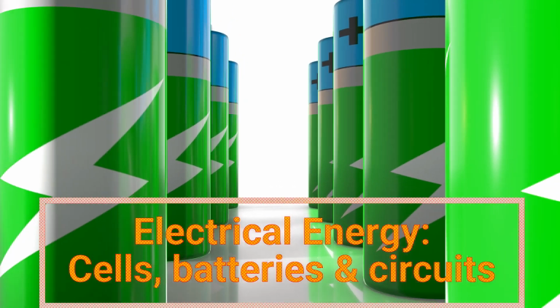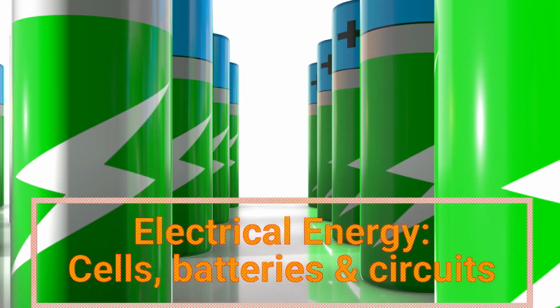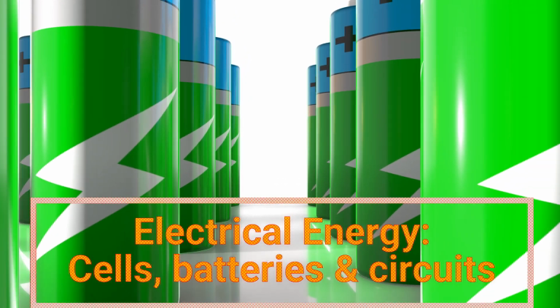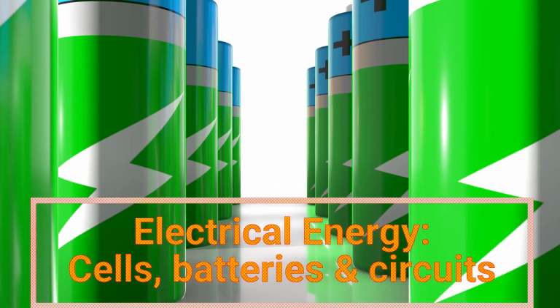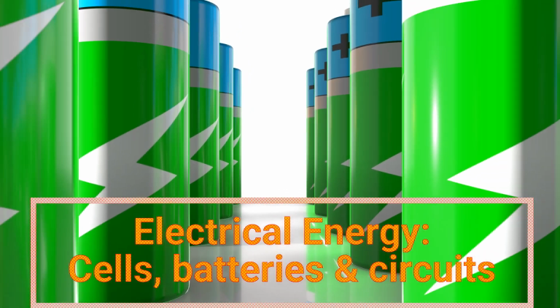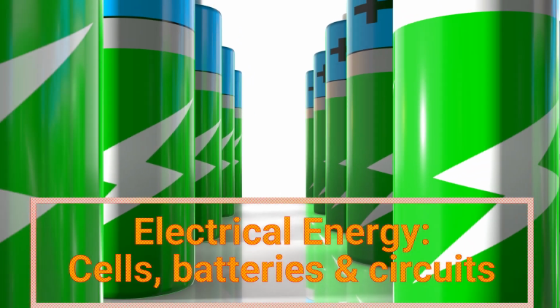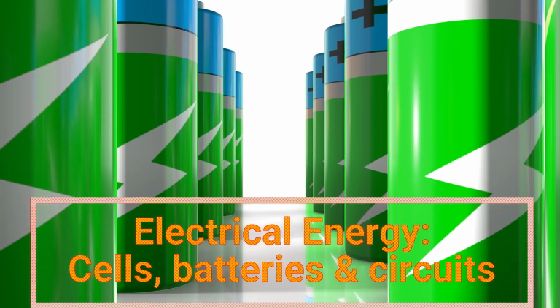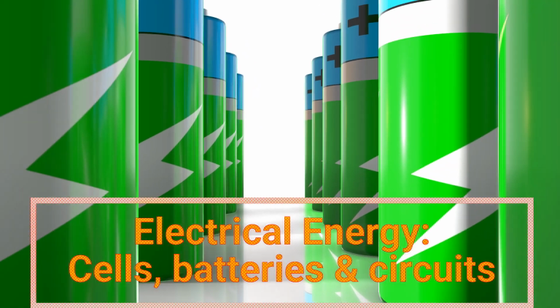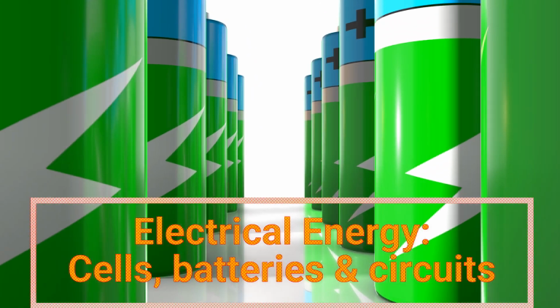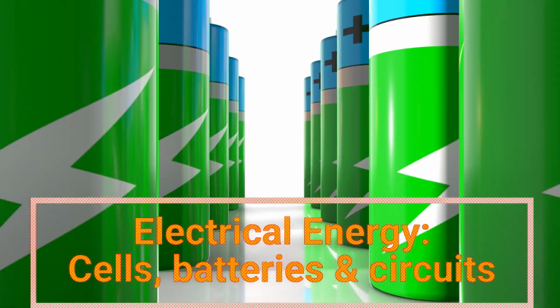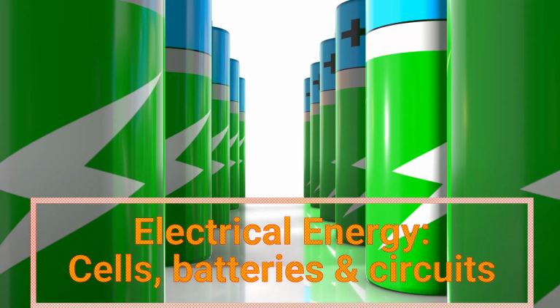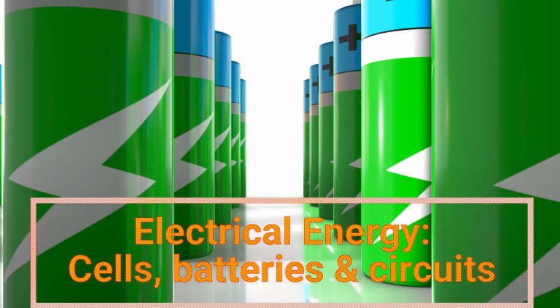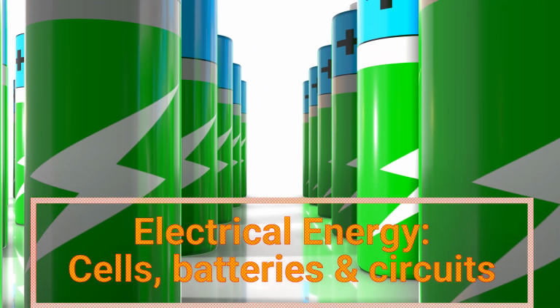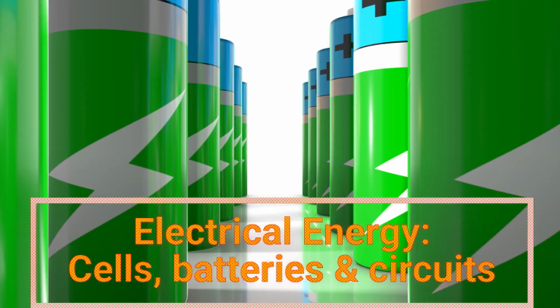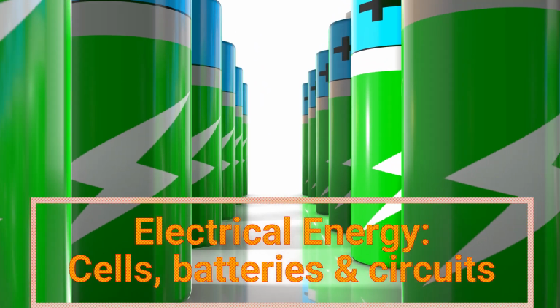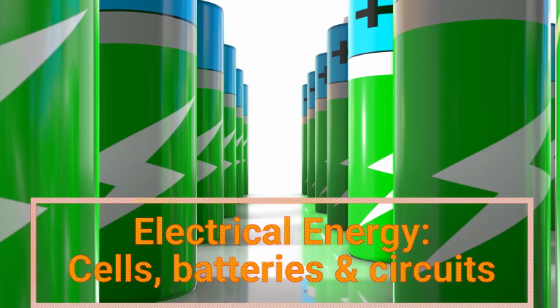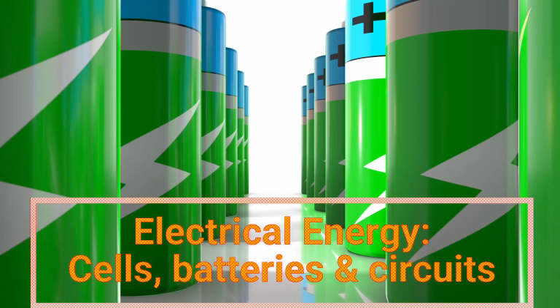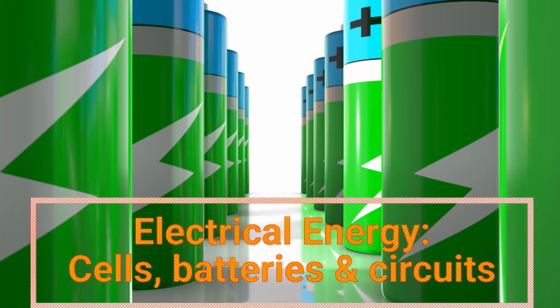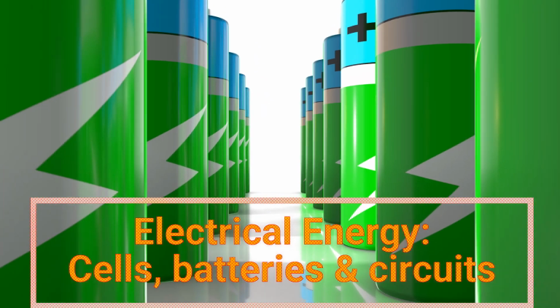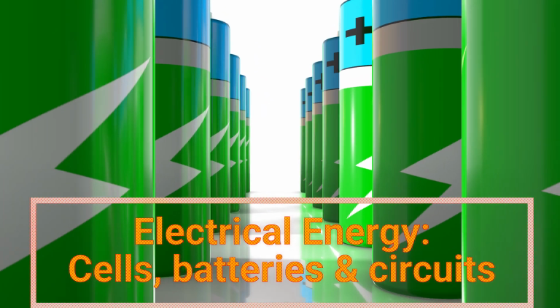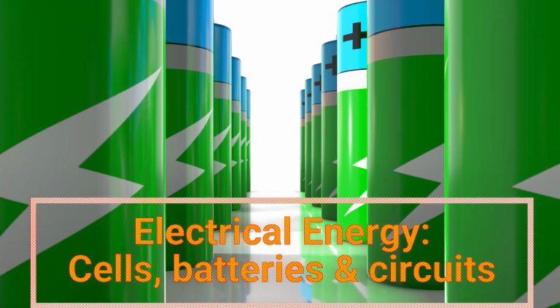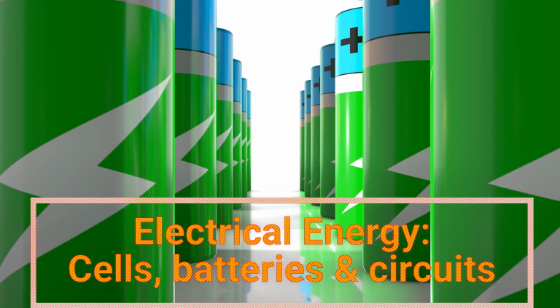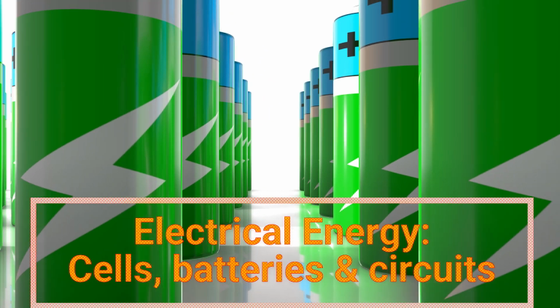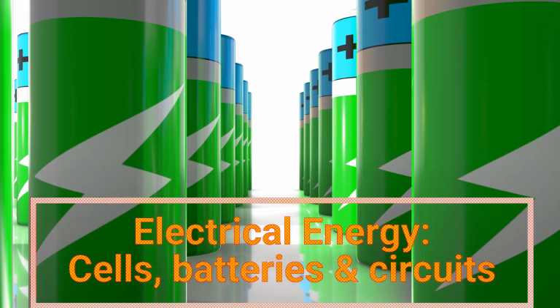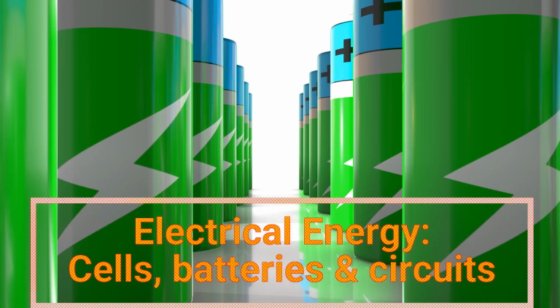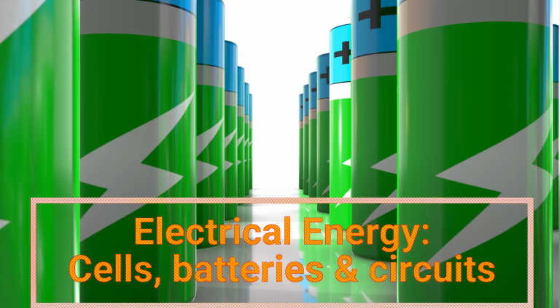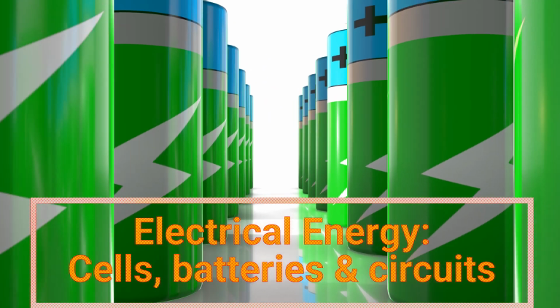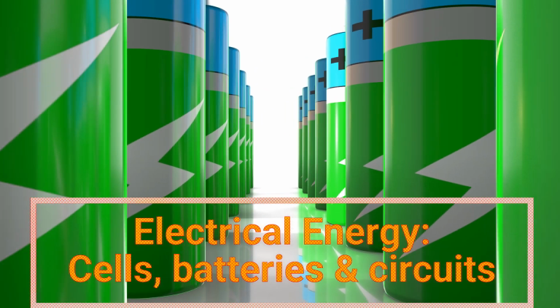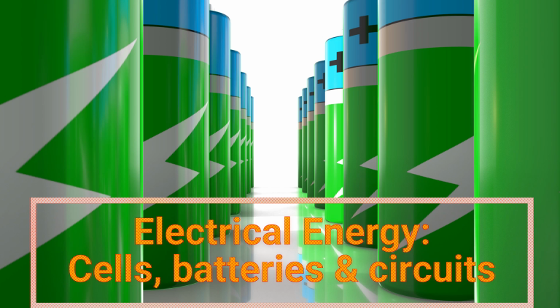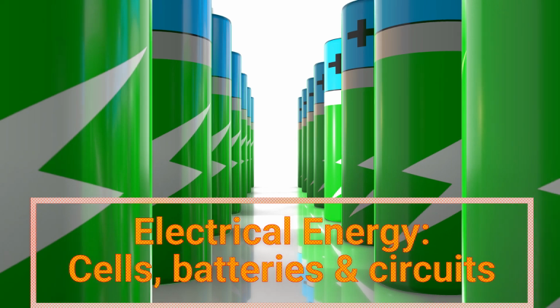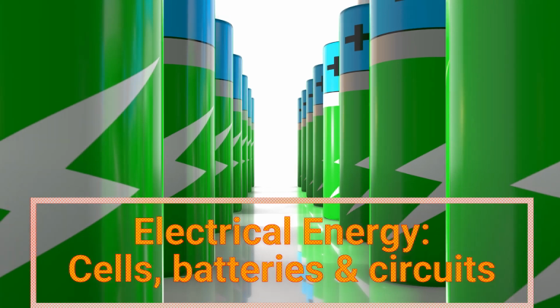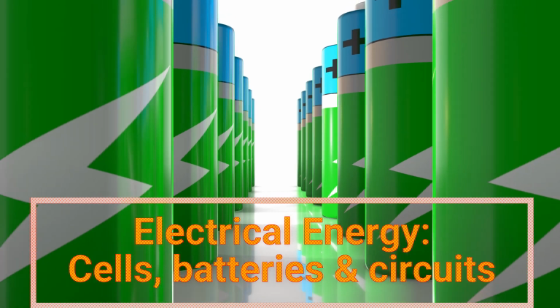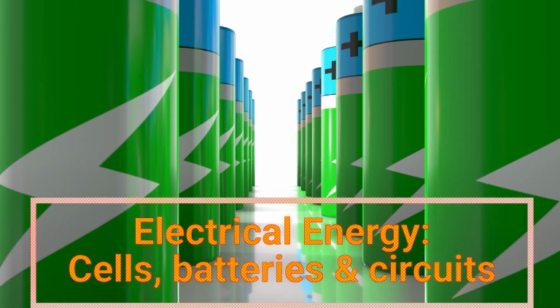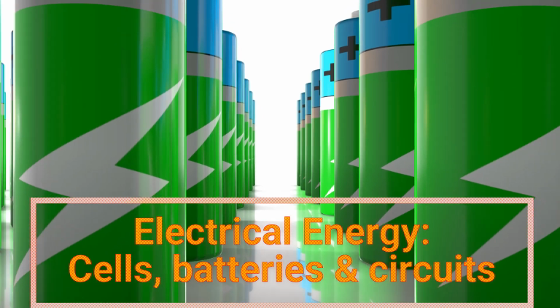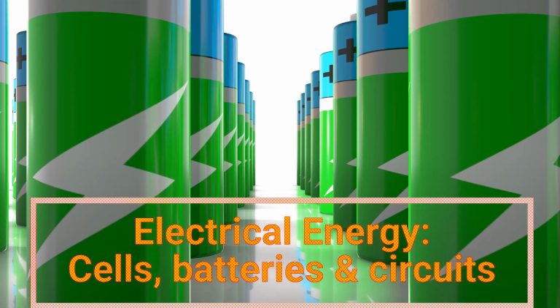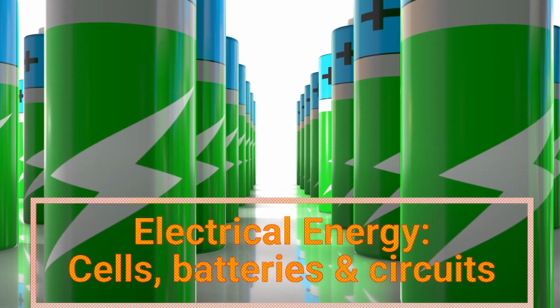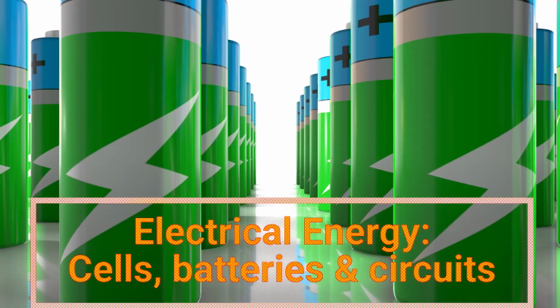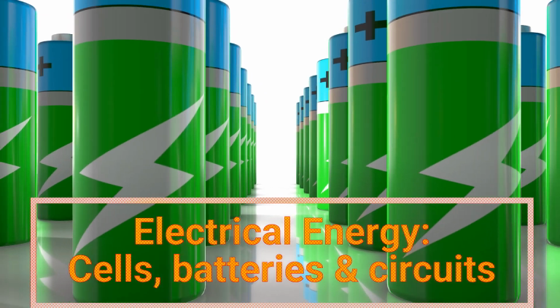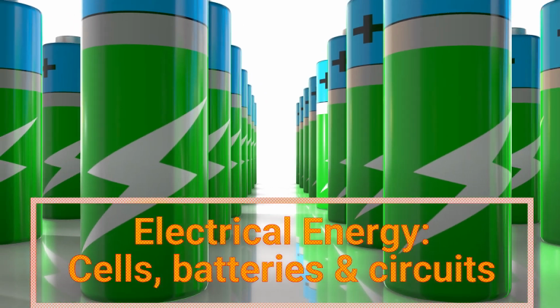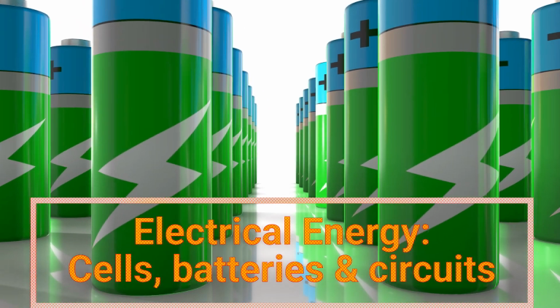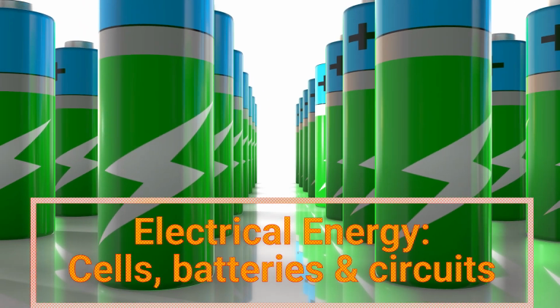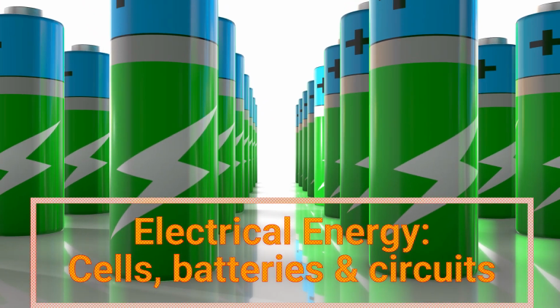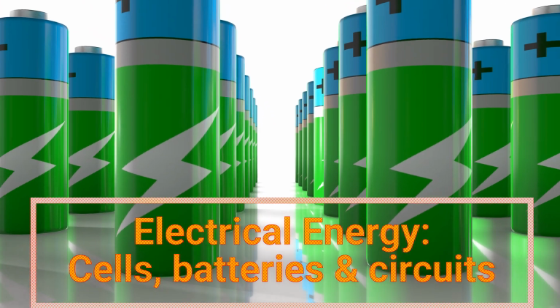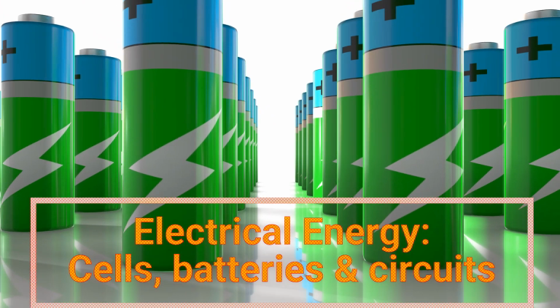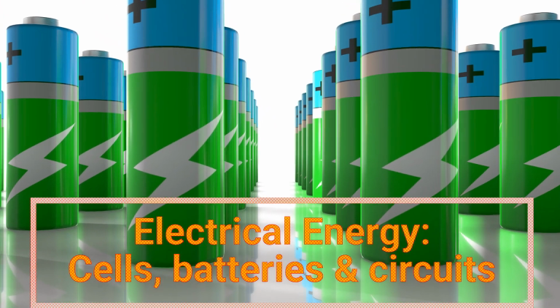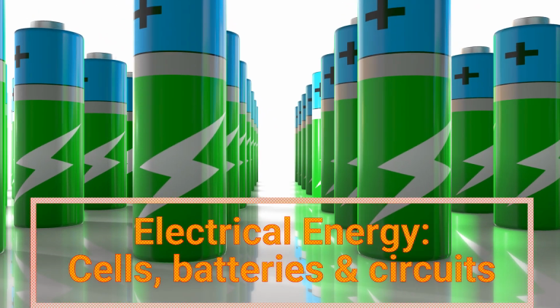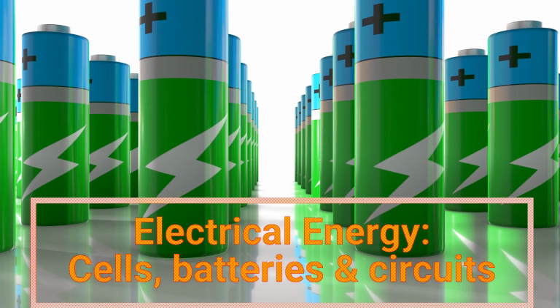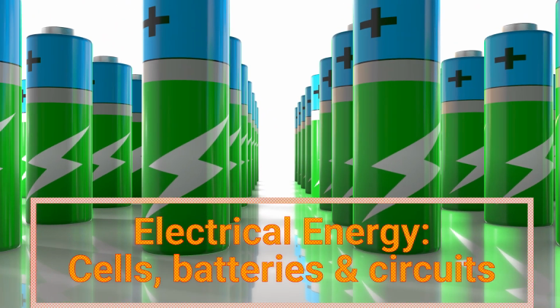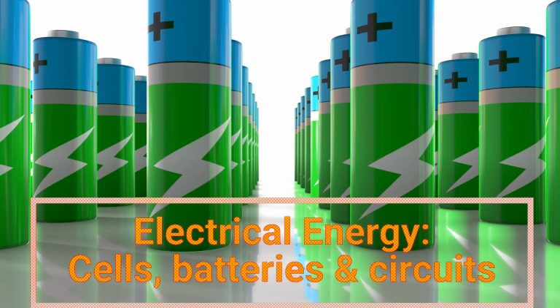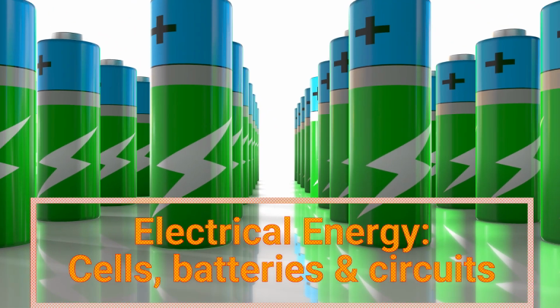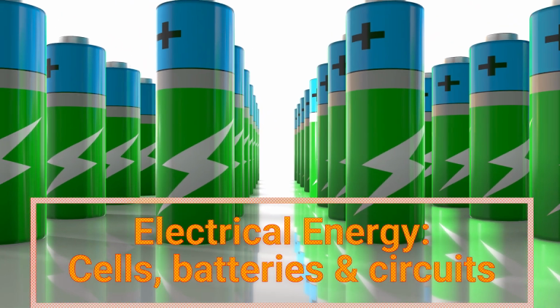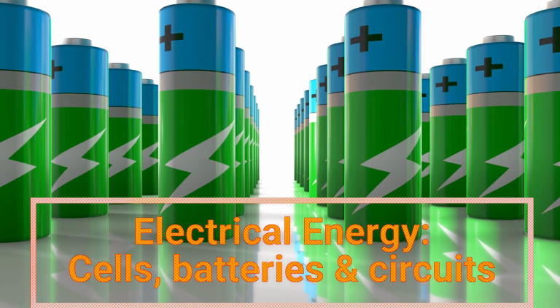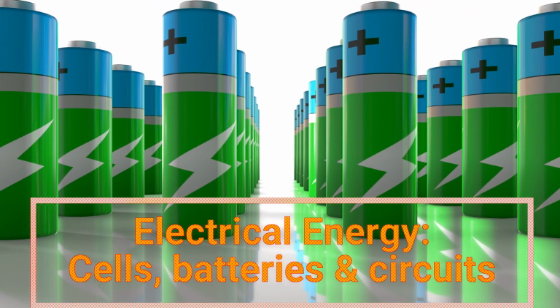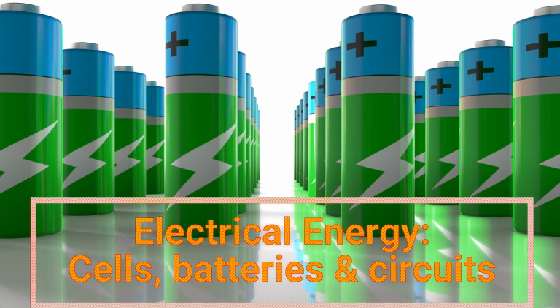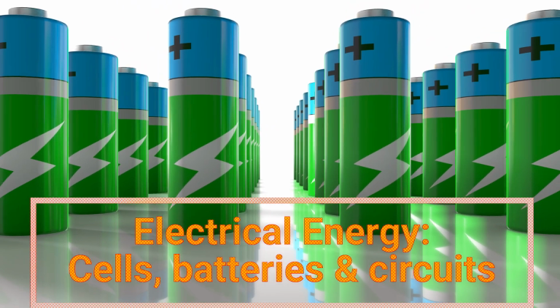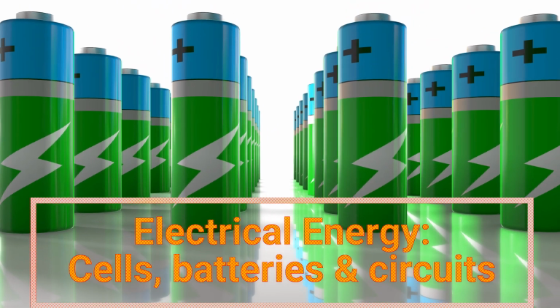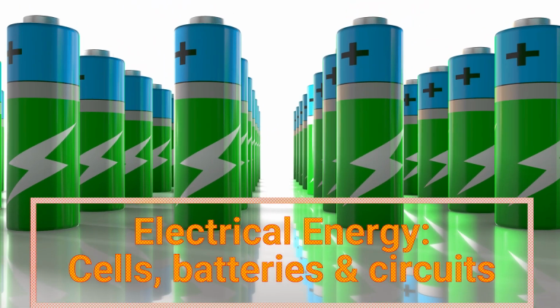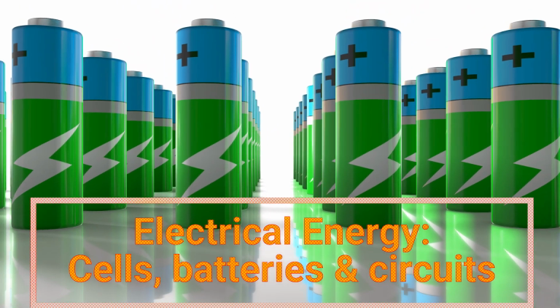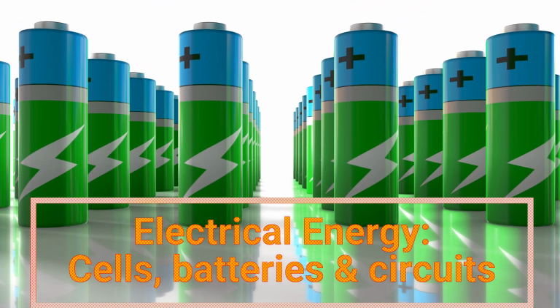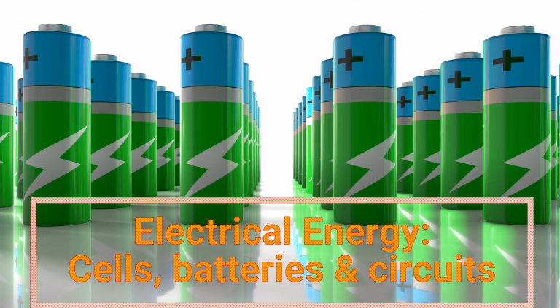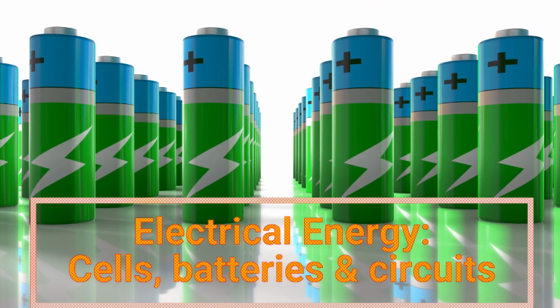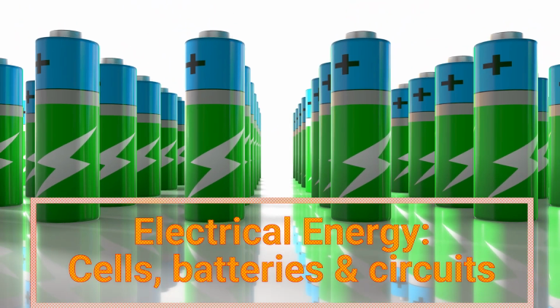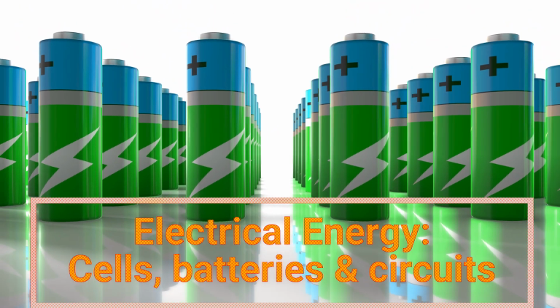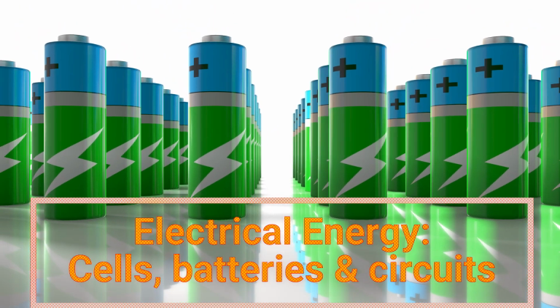Good day, and welcome. Today, we're diving into the world of energy in cells and batteries.